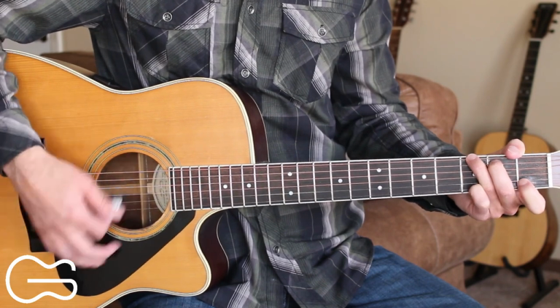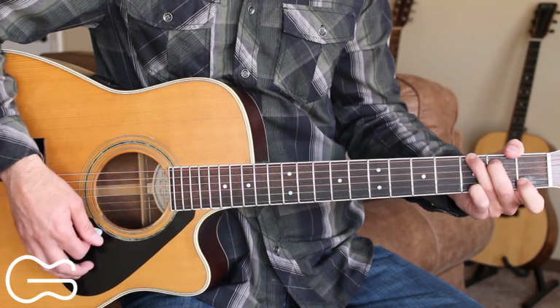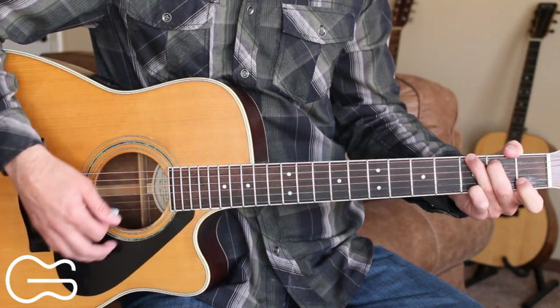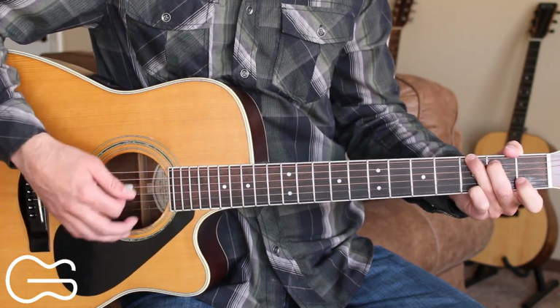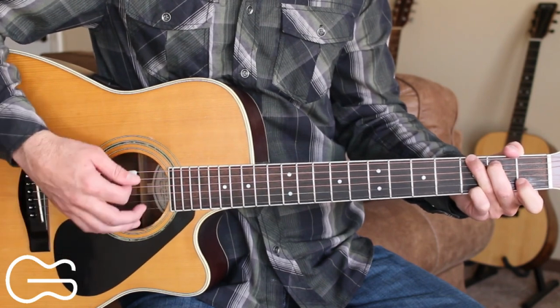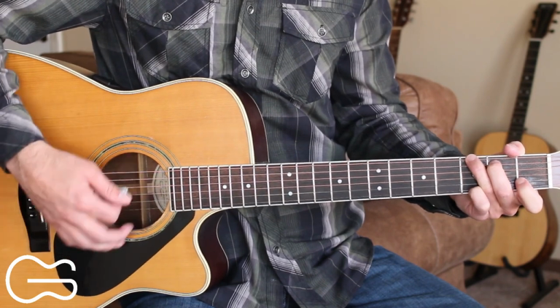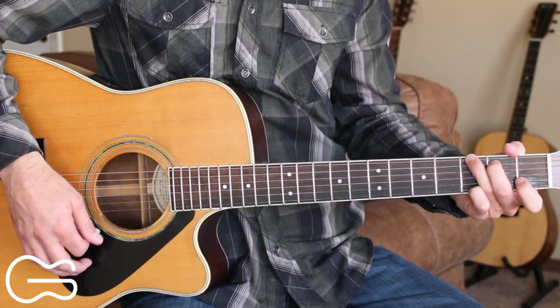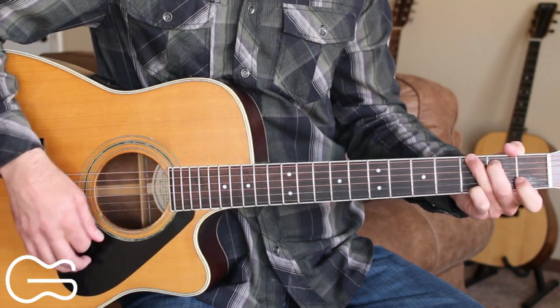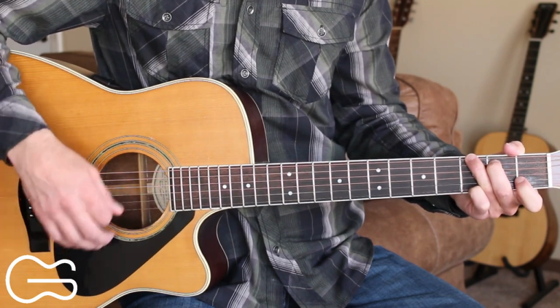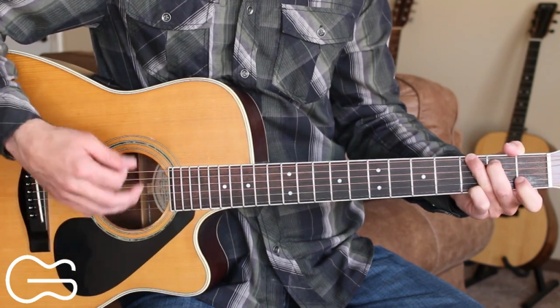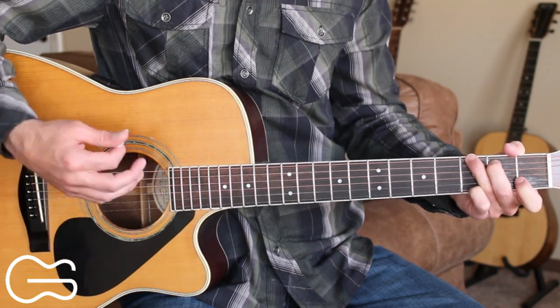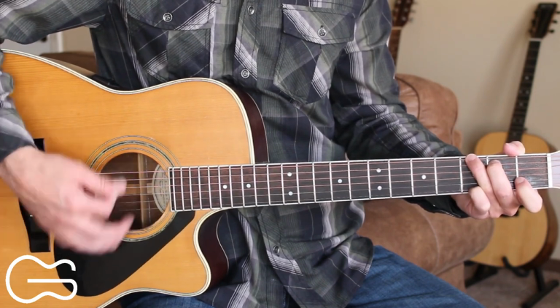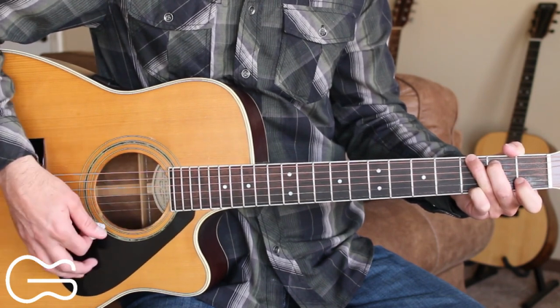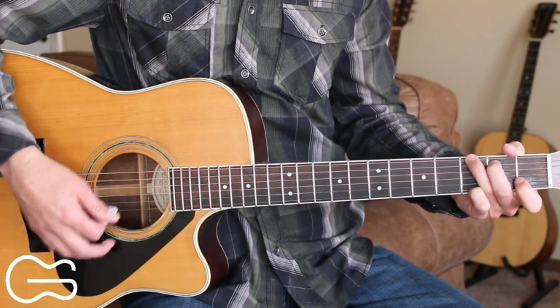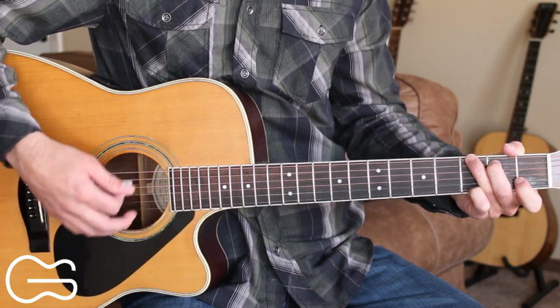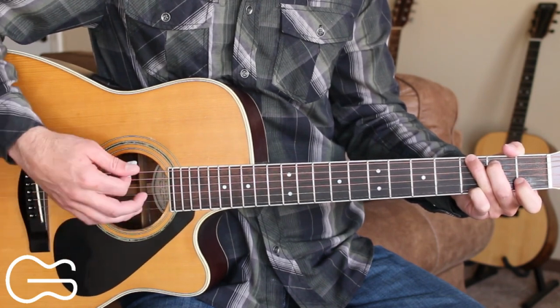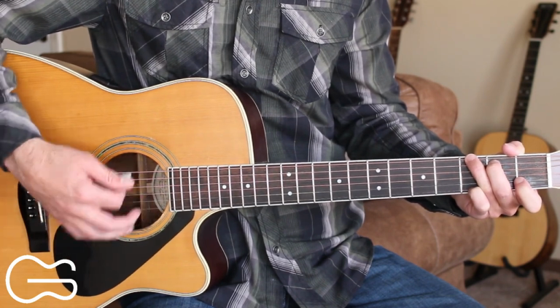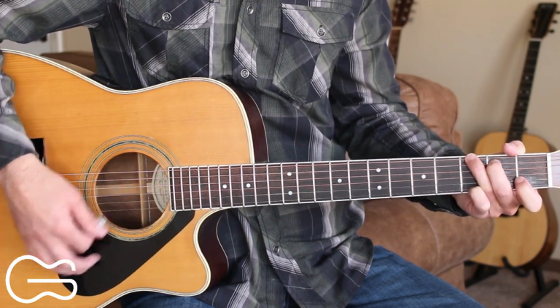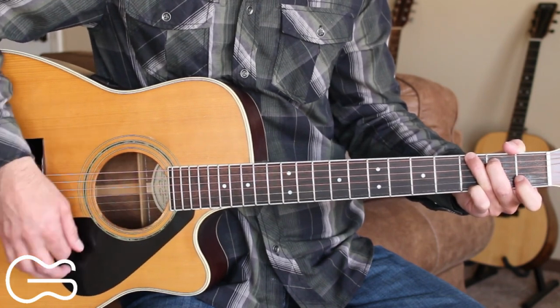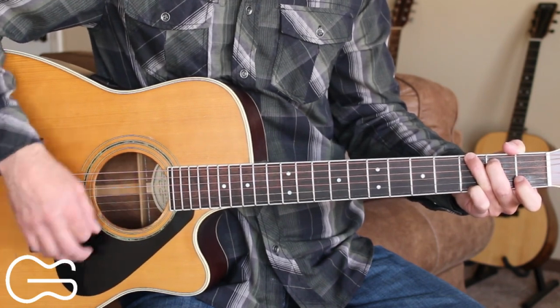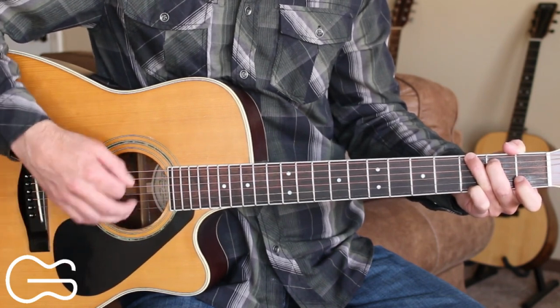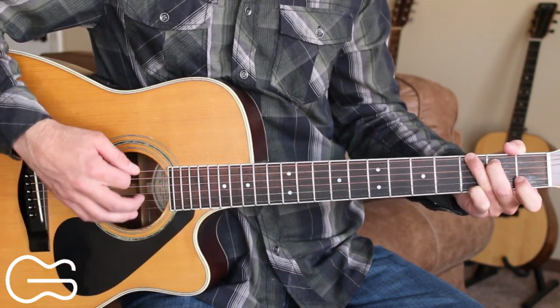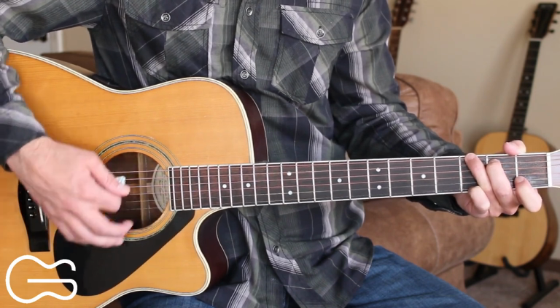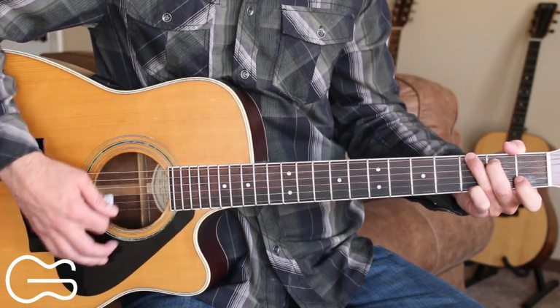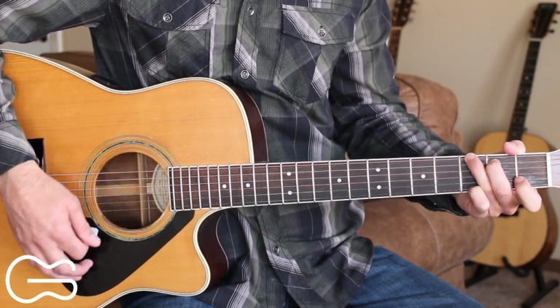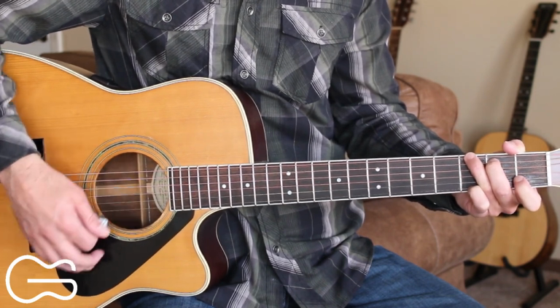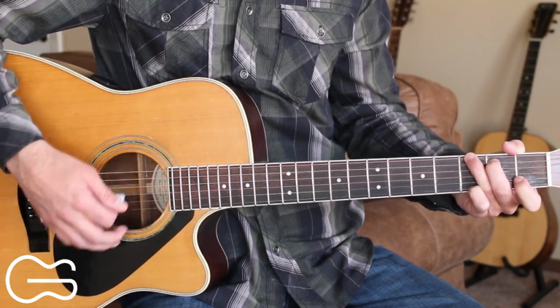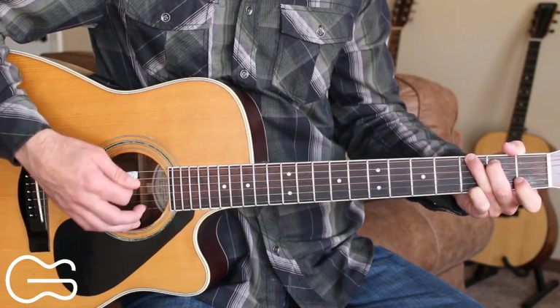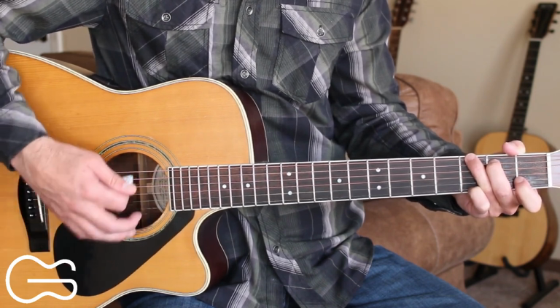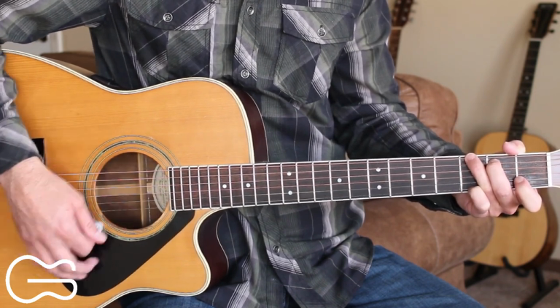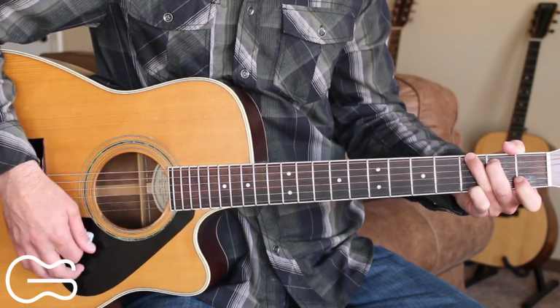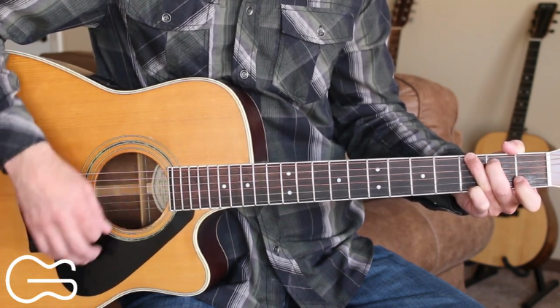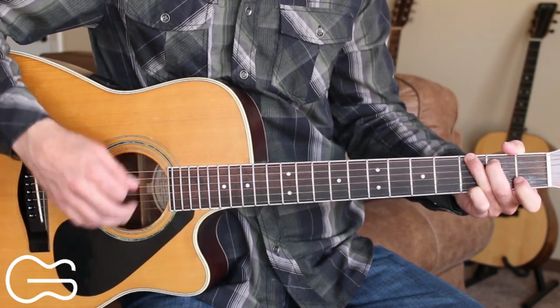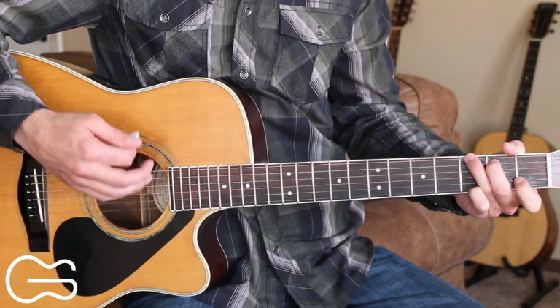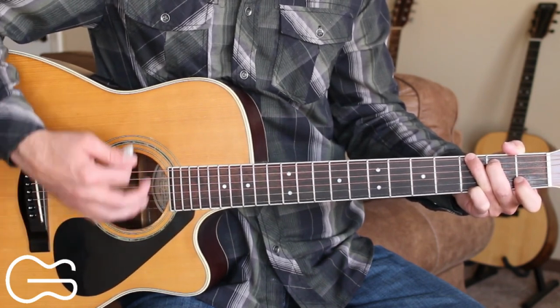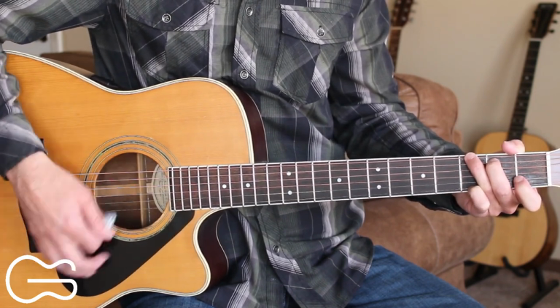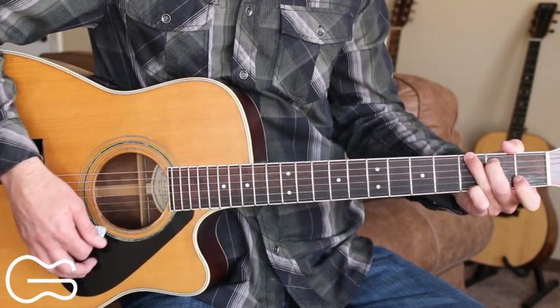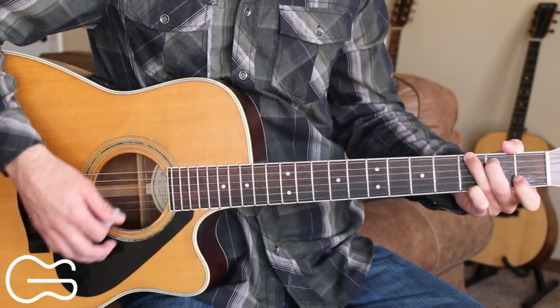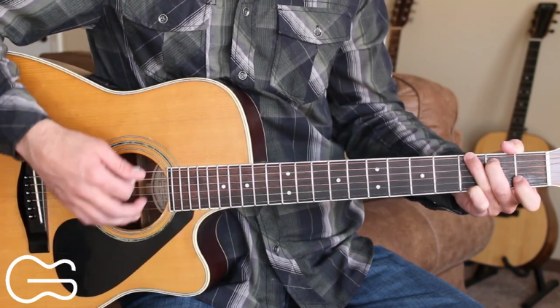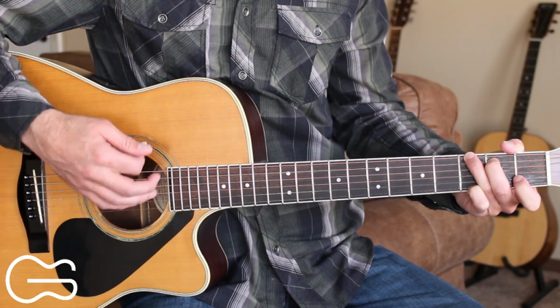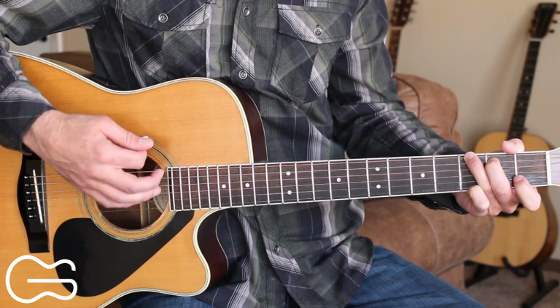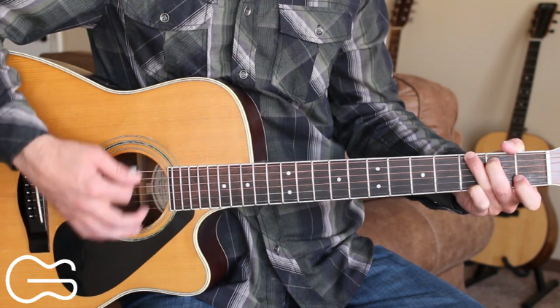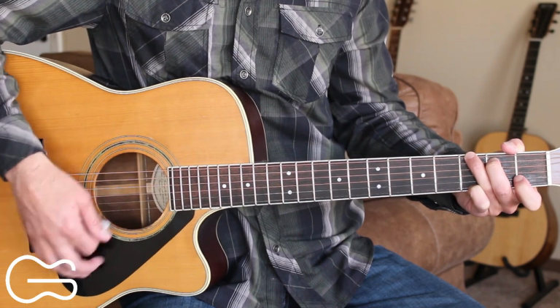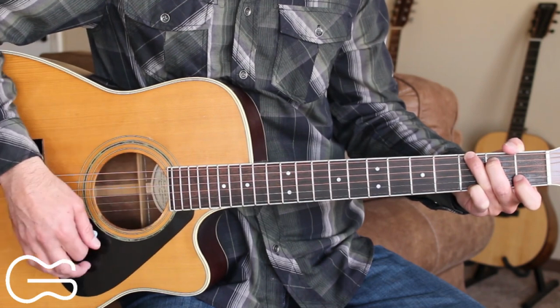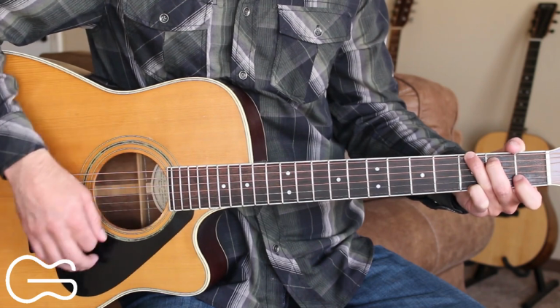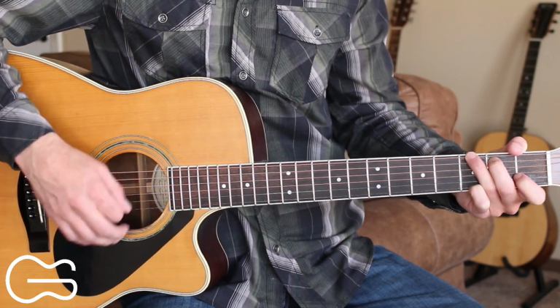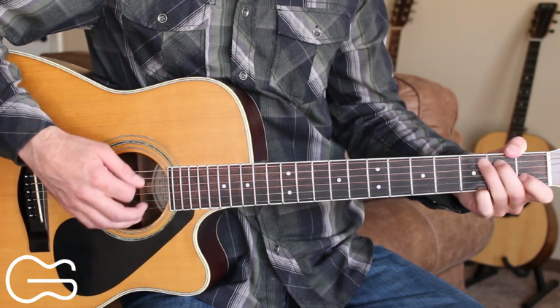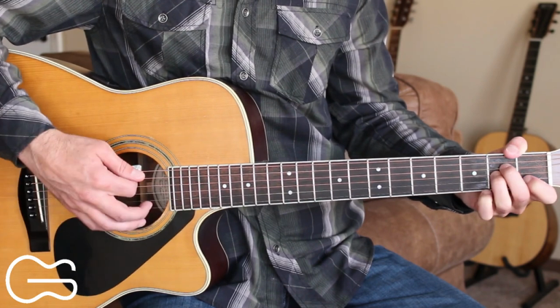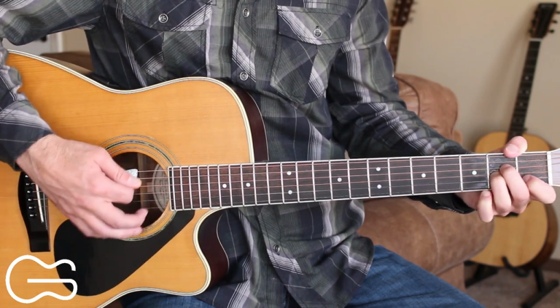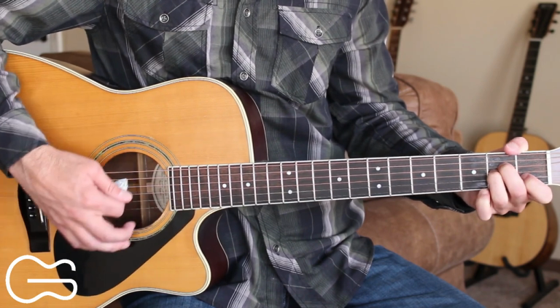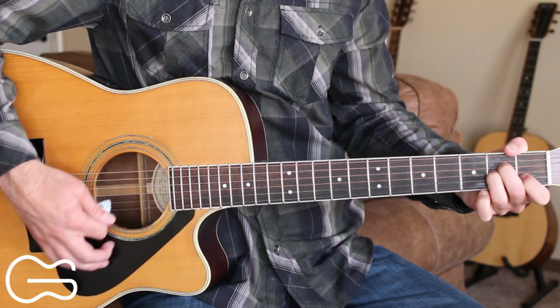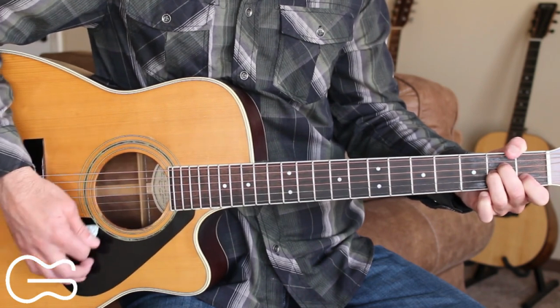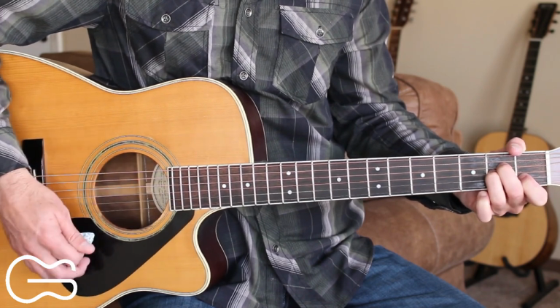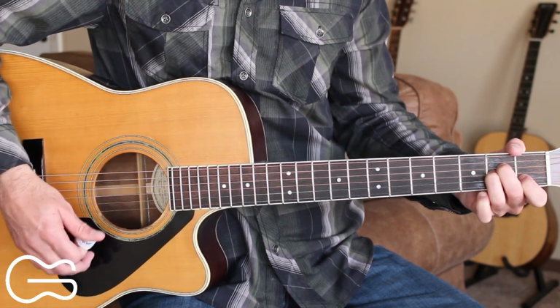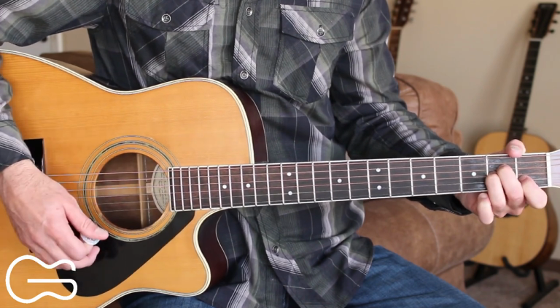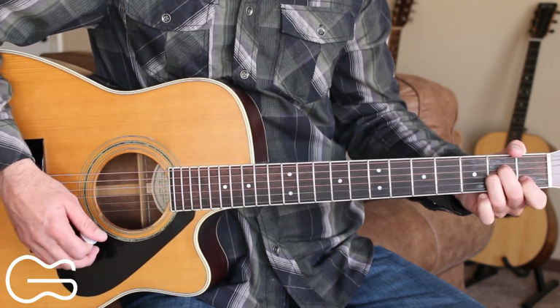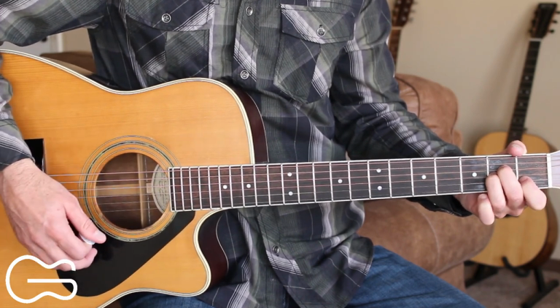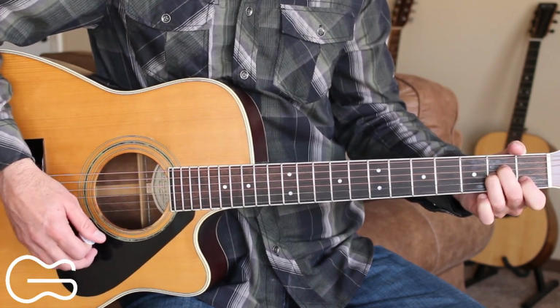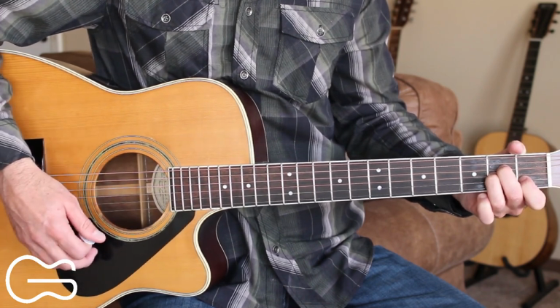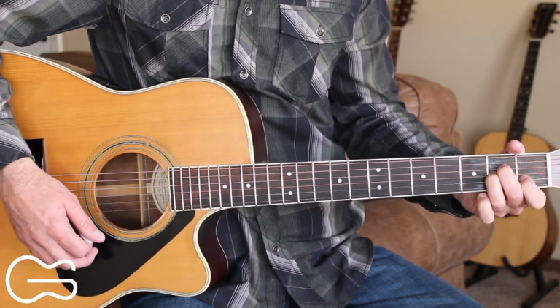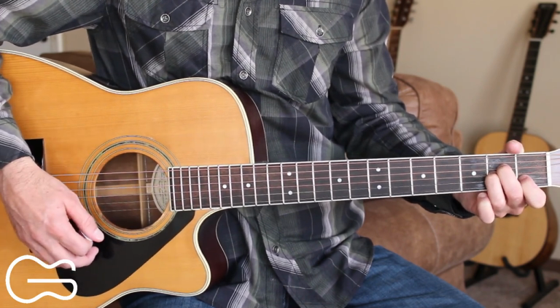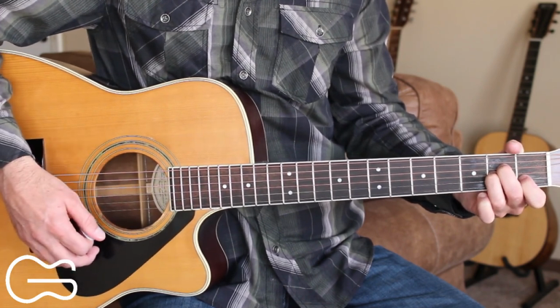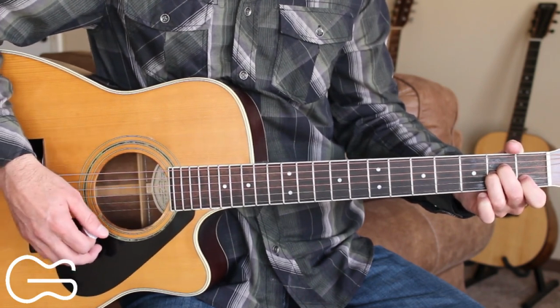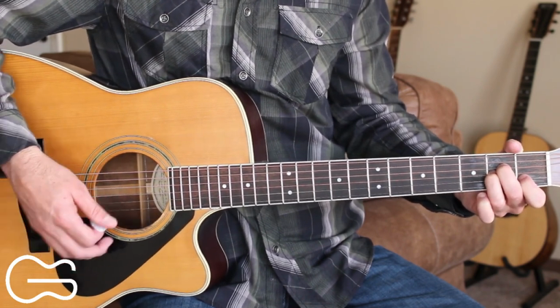Down, down, up, down, down, up, down, down, down up, down, down, up. A minor for the first verse.